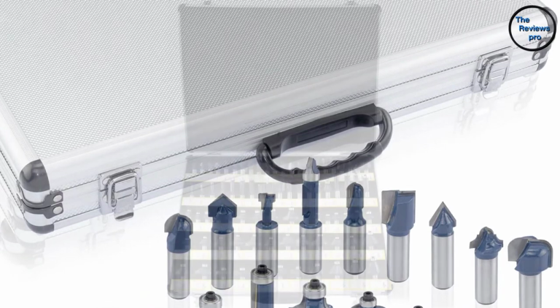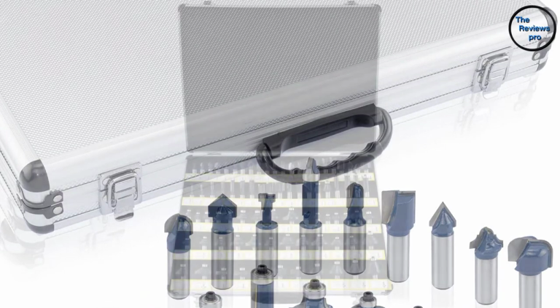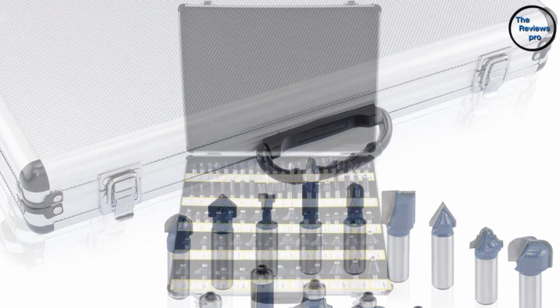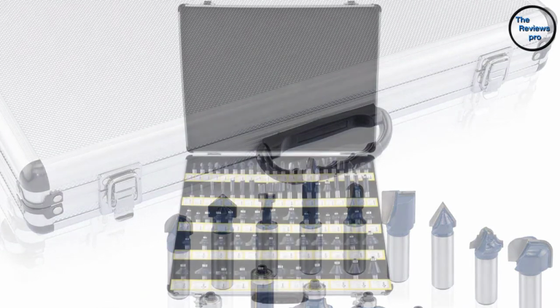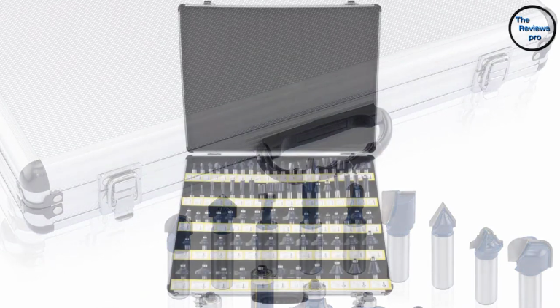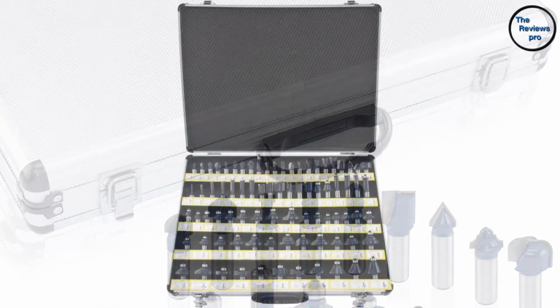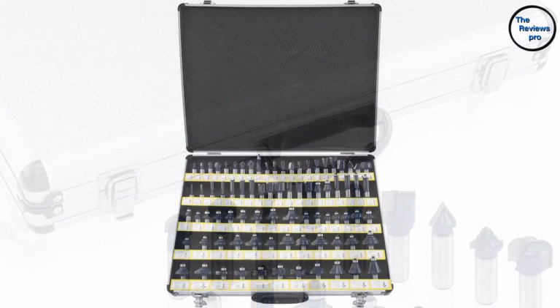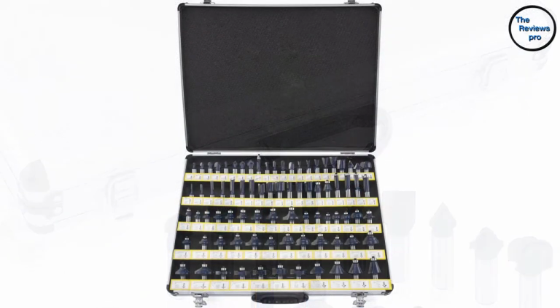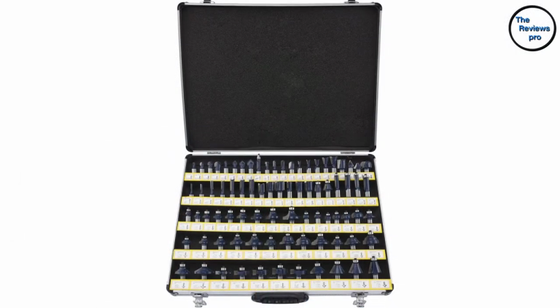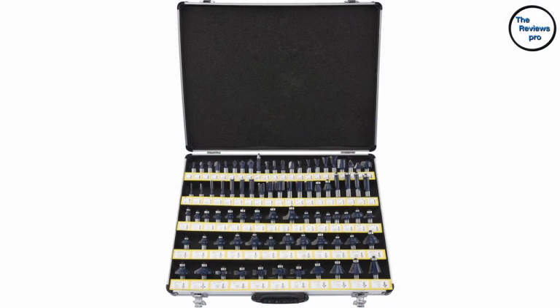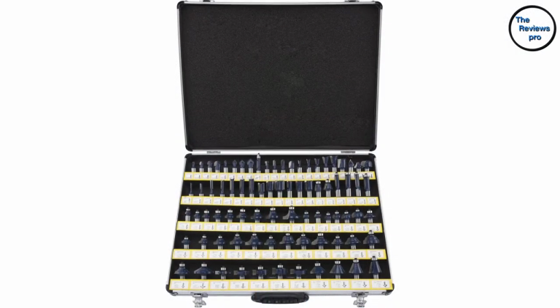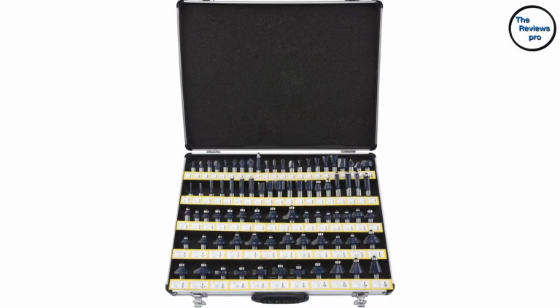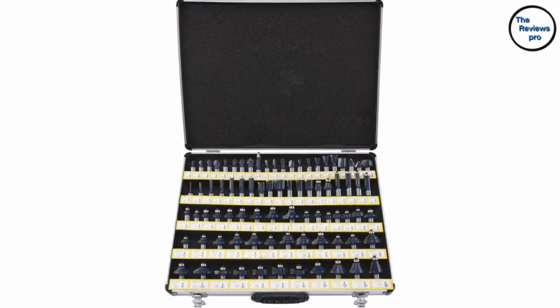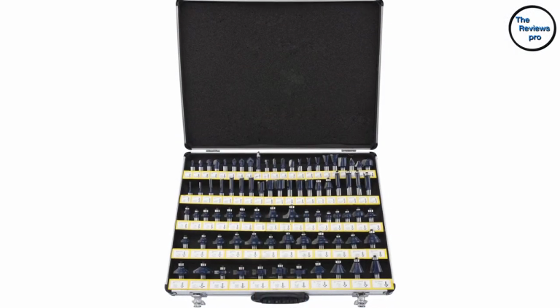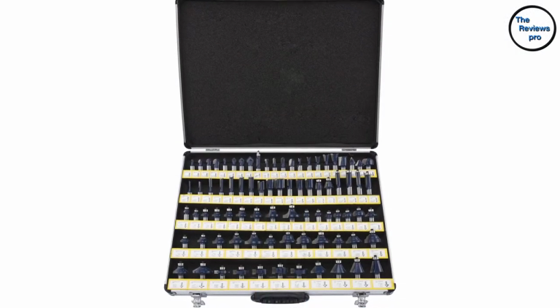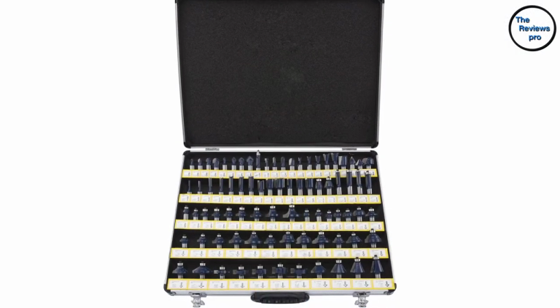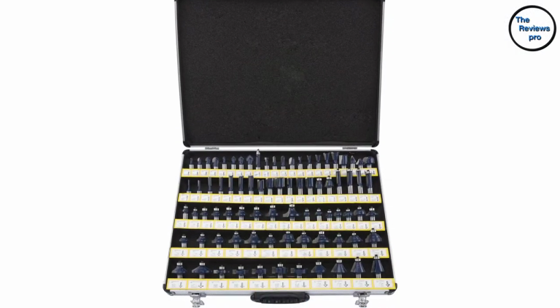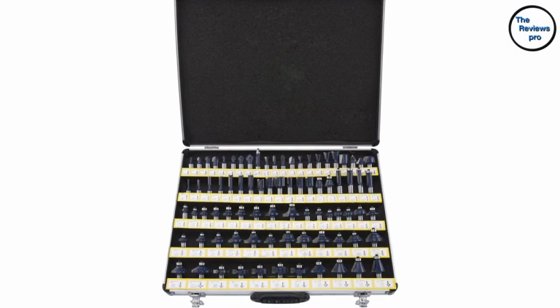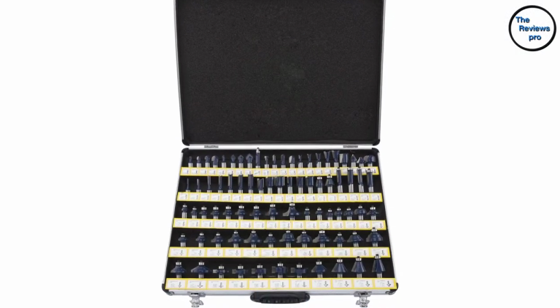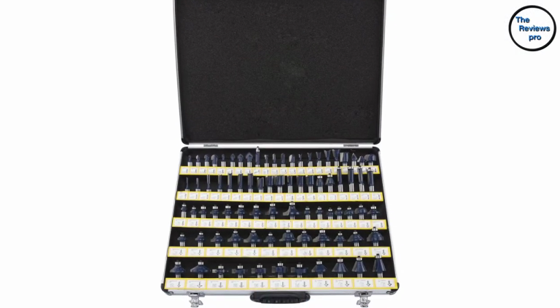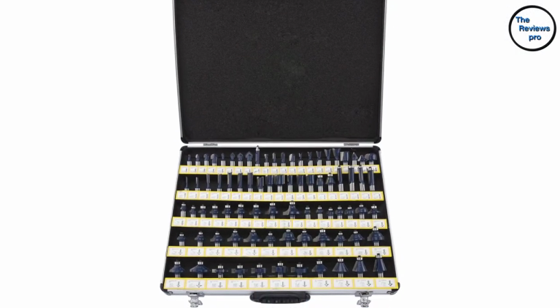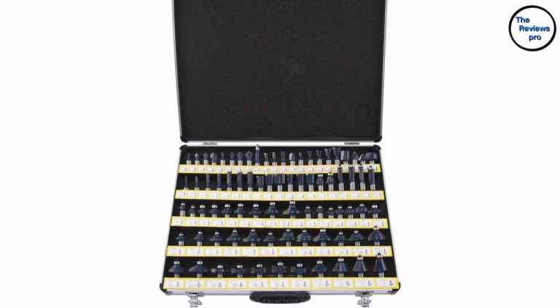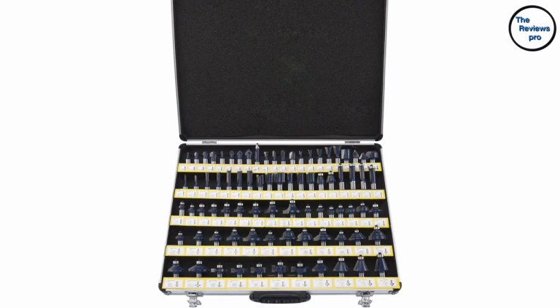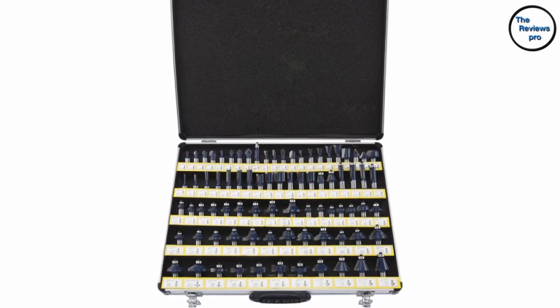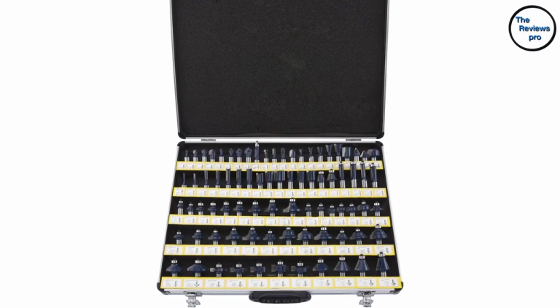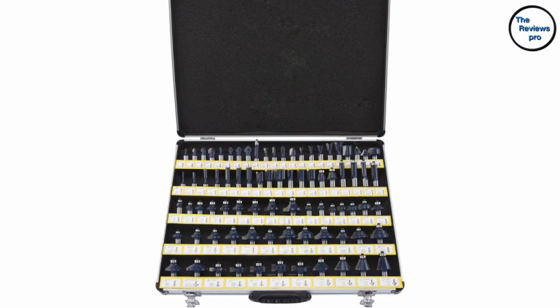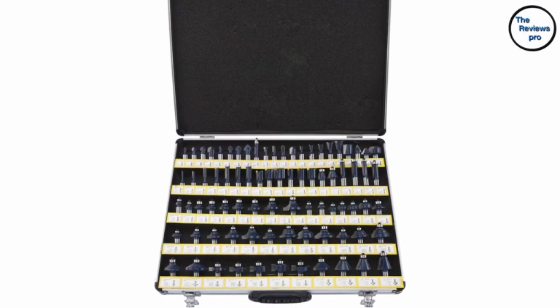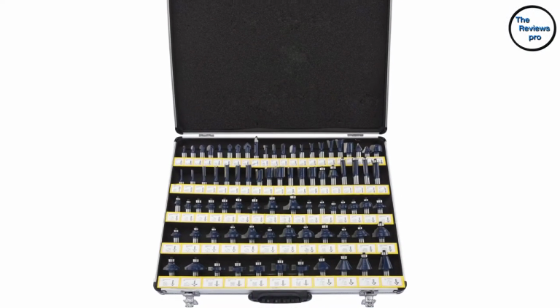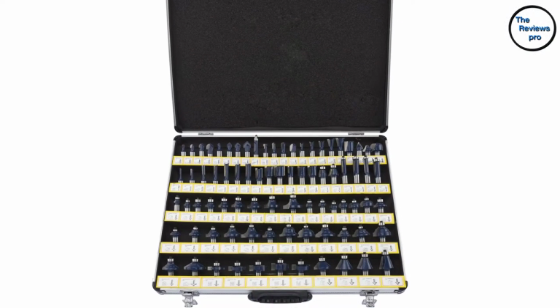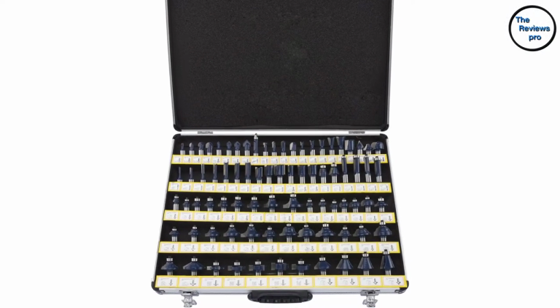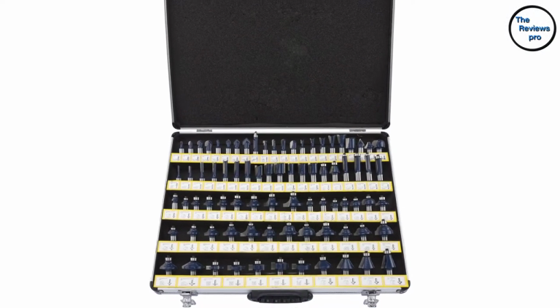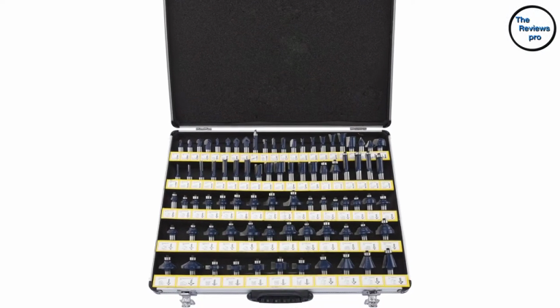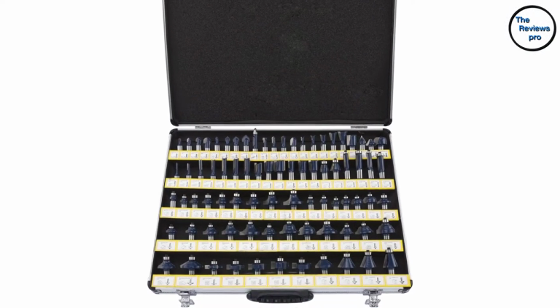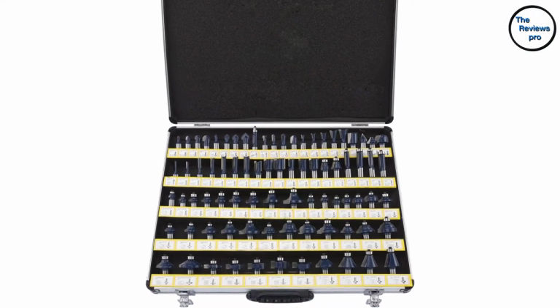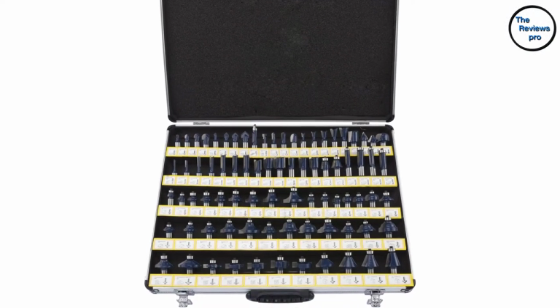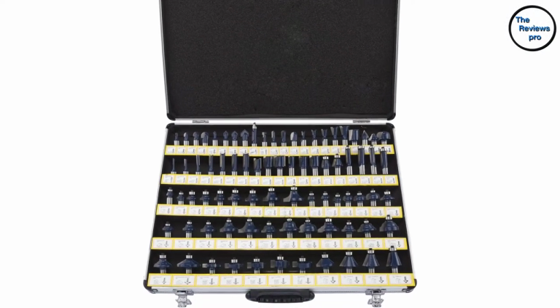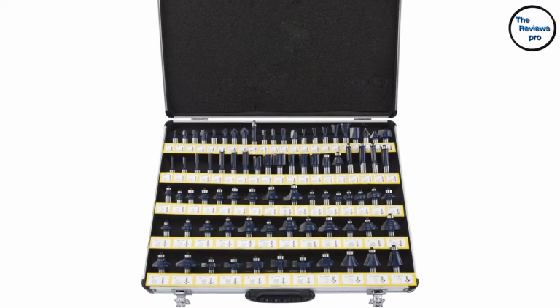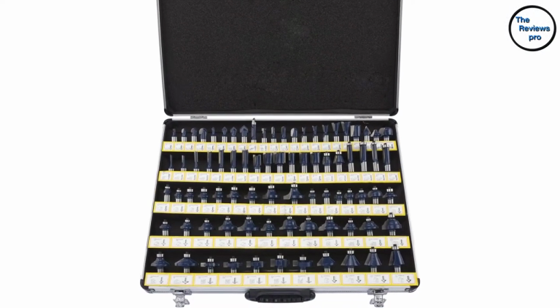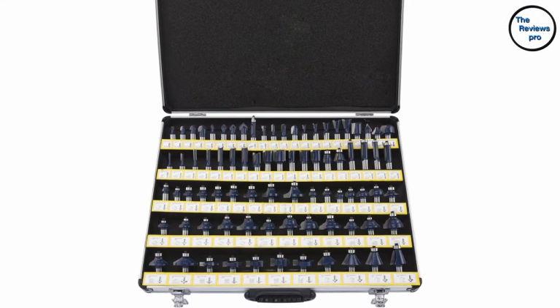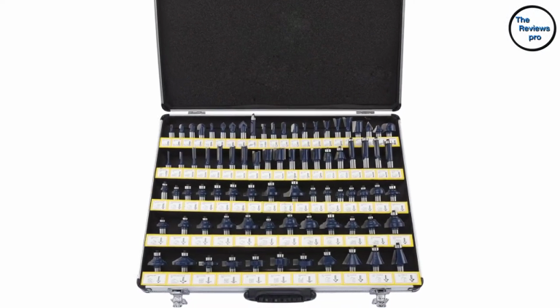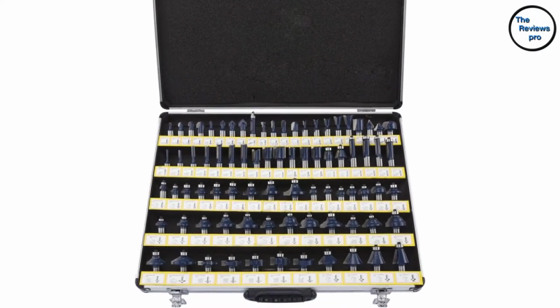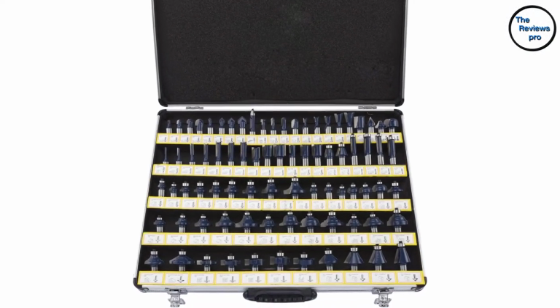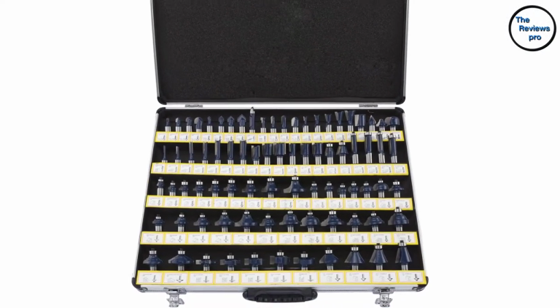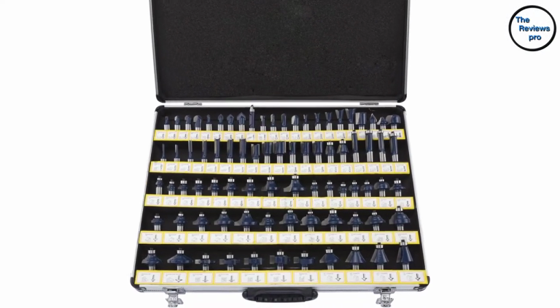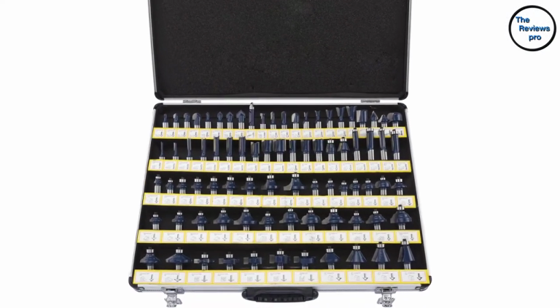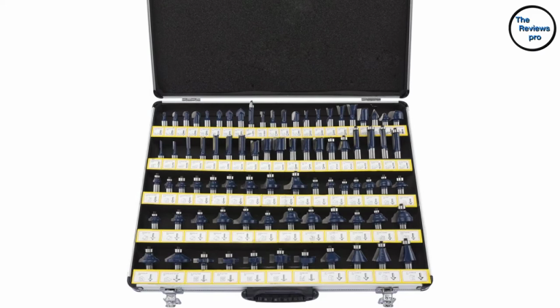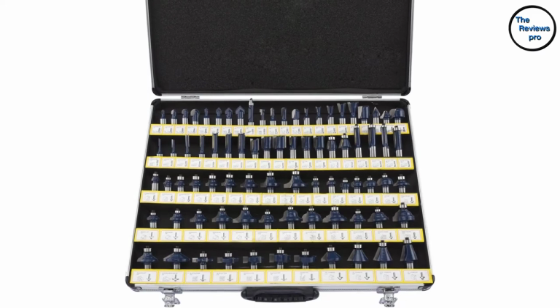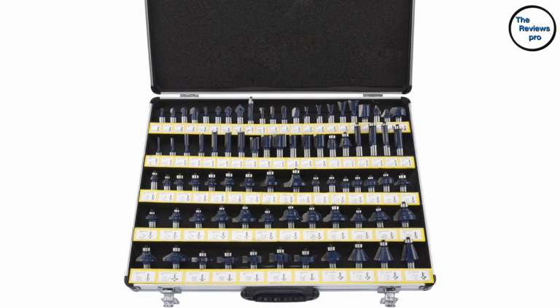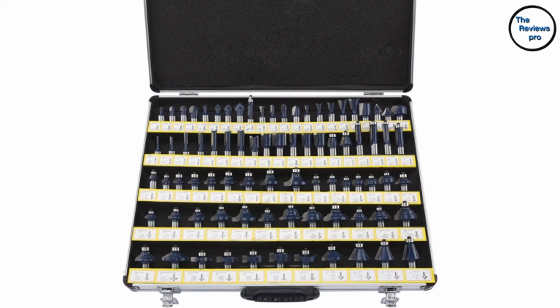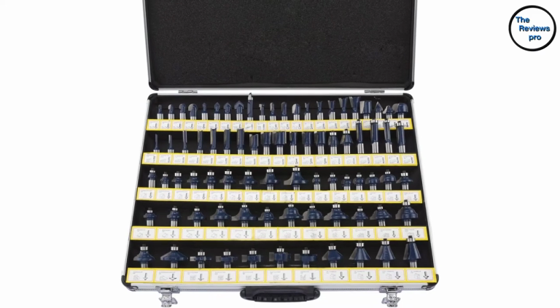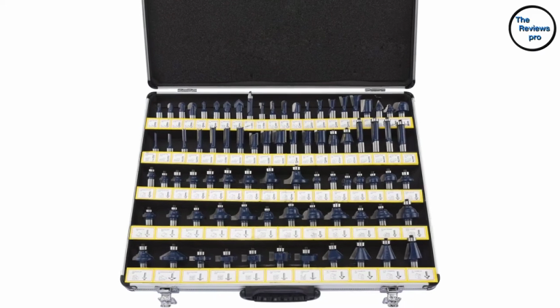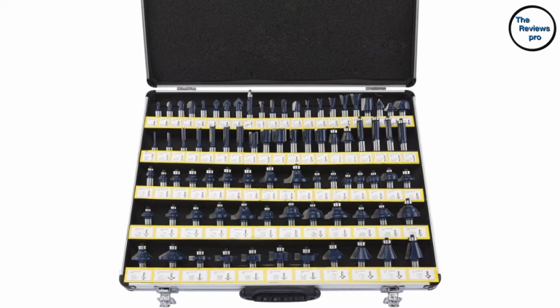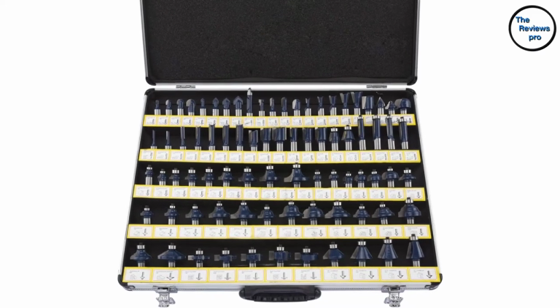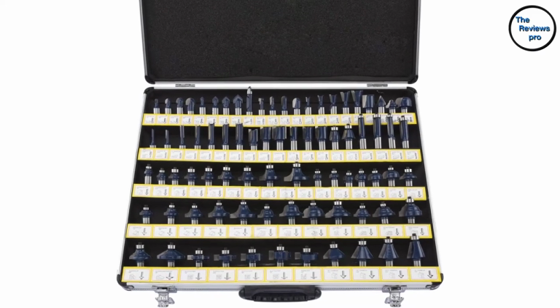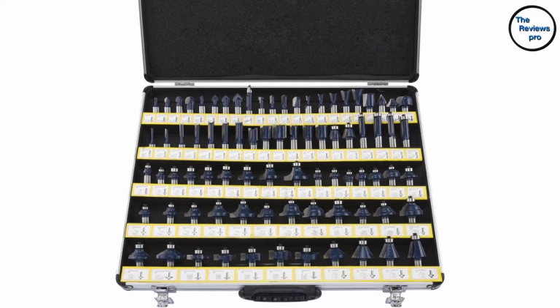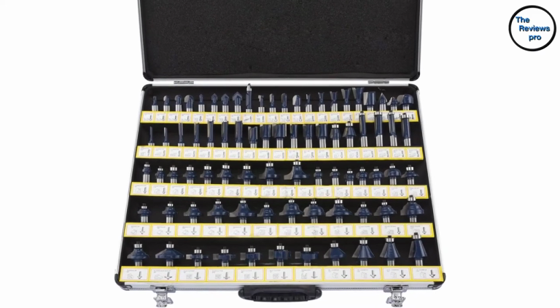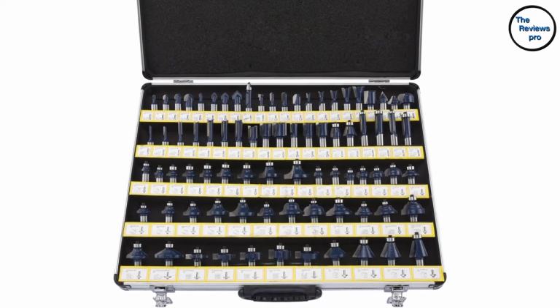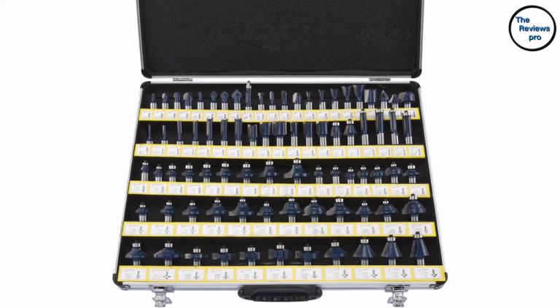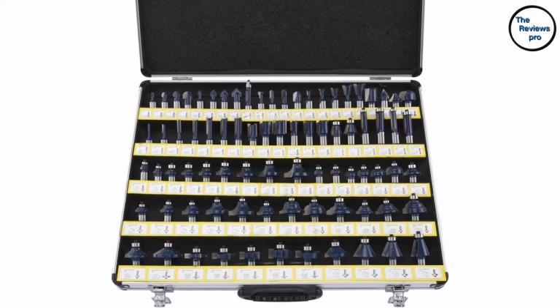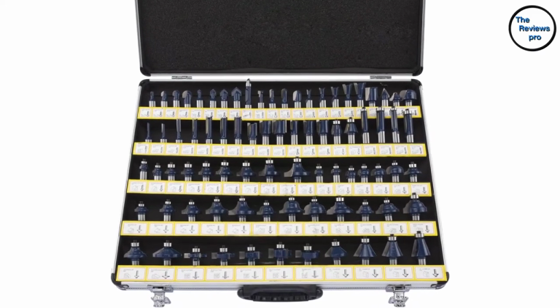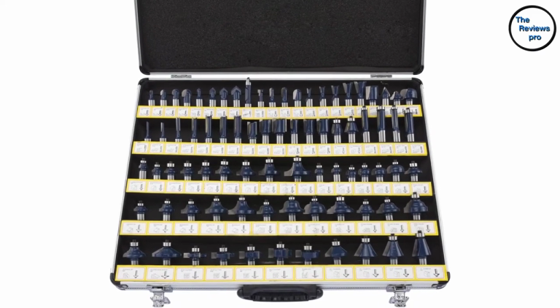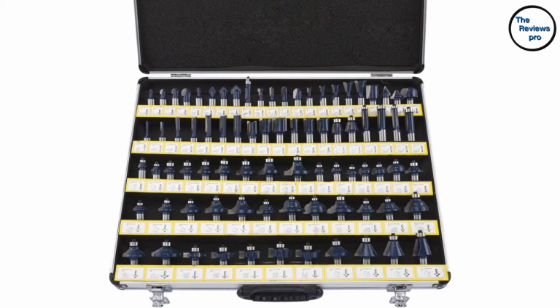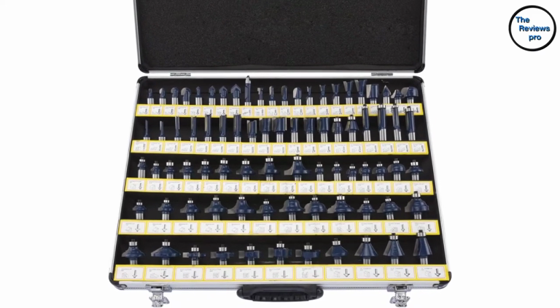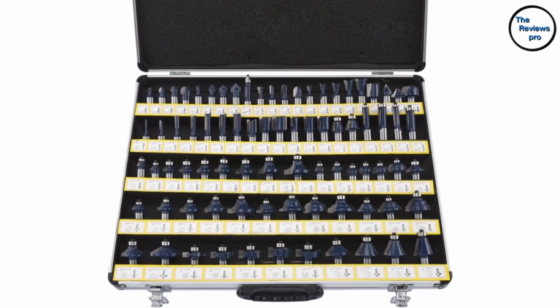The bits have the benefit of ¼ inch shanks, which are meant for universal application. Plus, these are ideal on any computerized or manually operated routers.